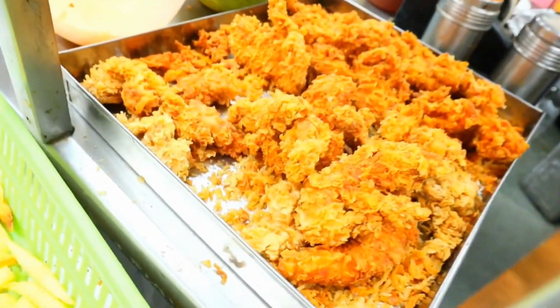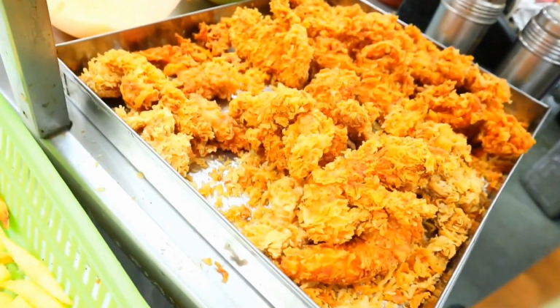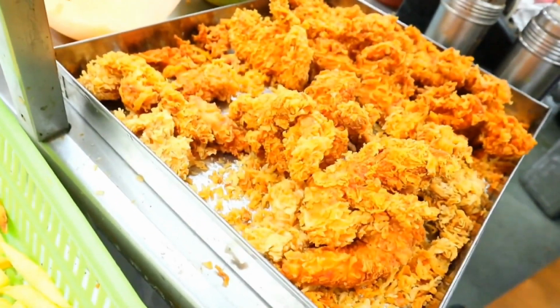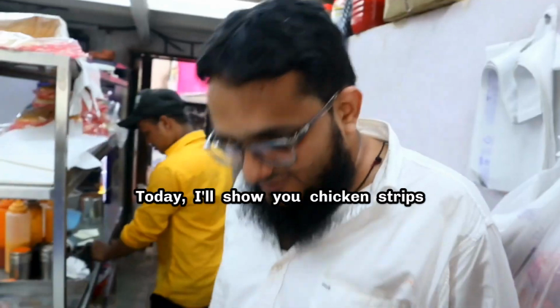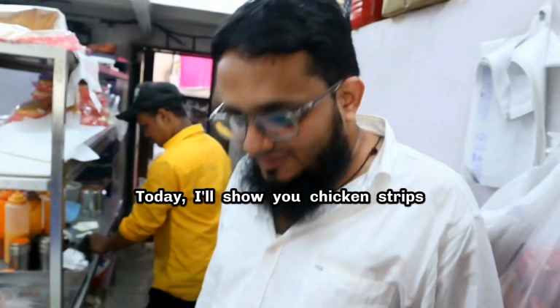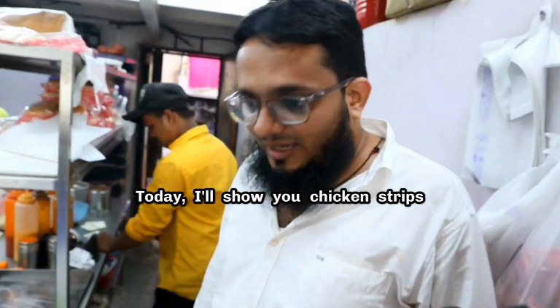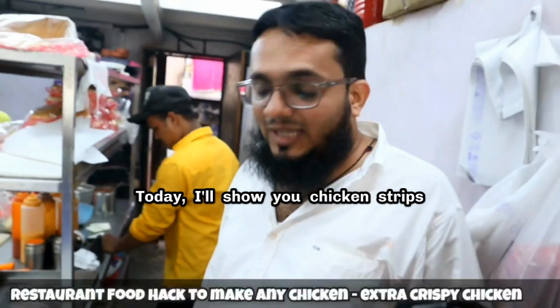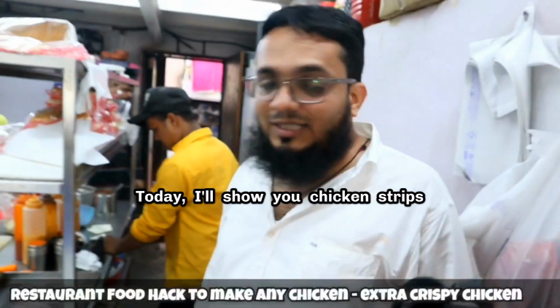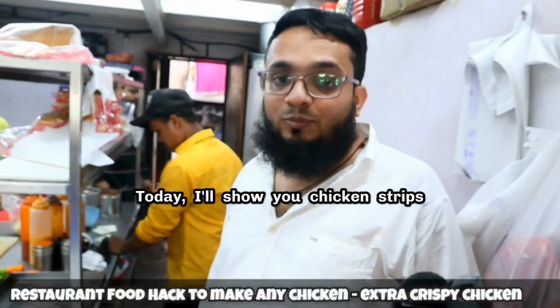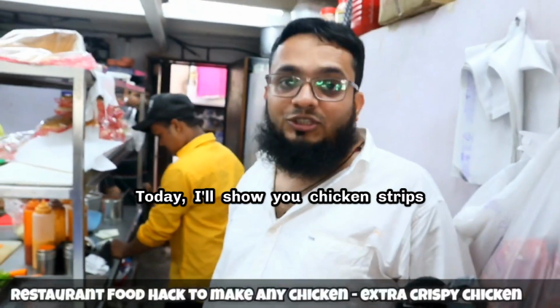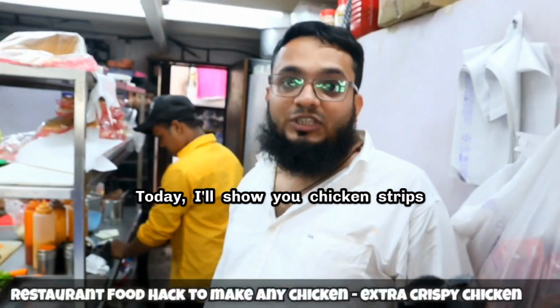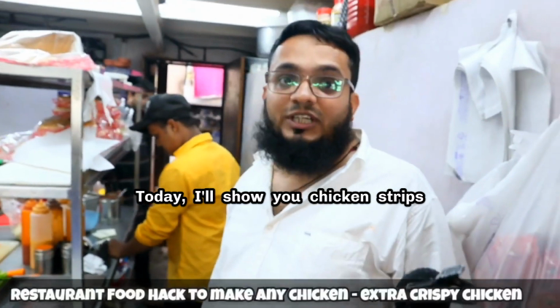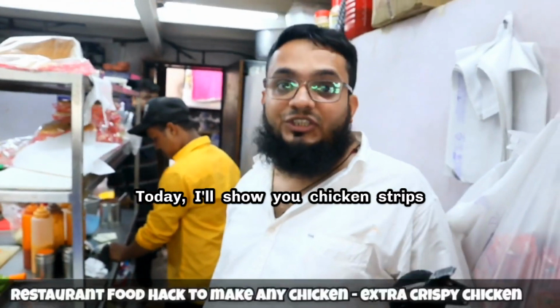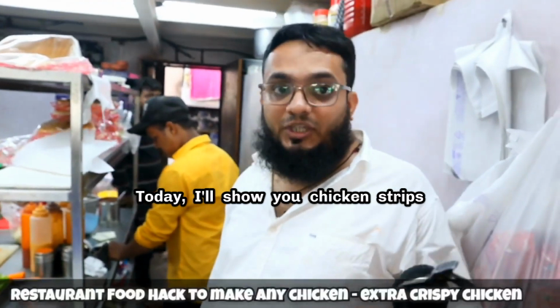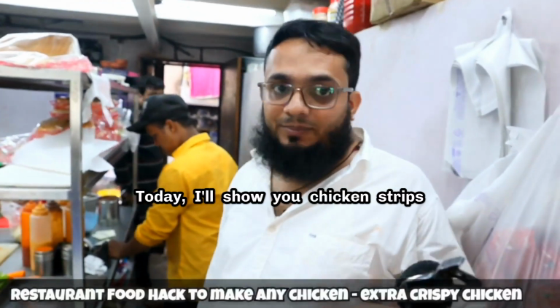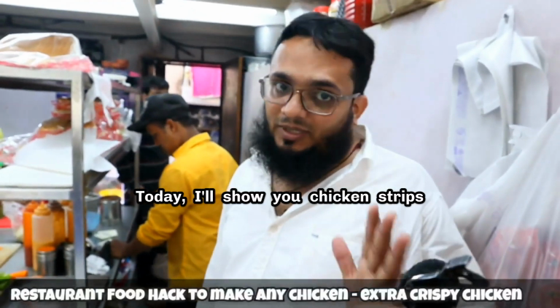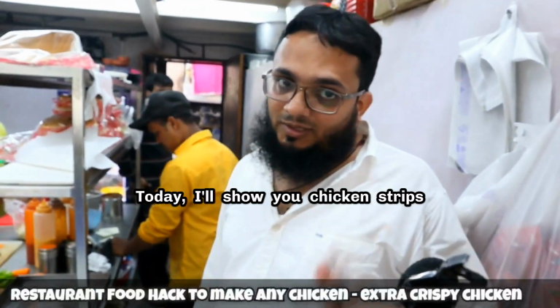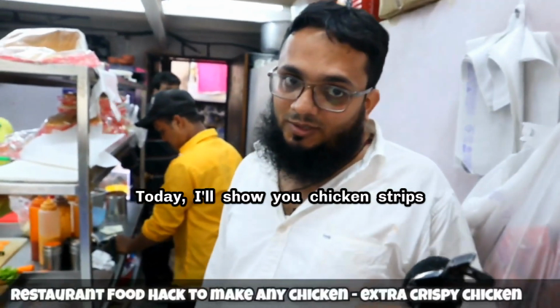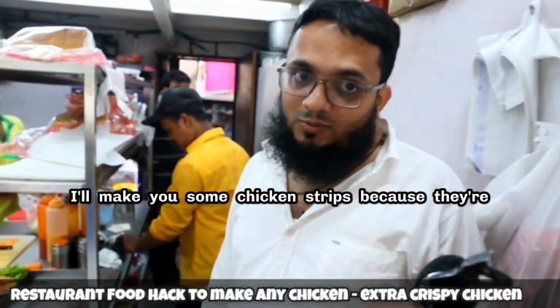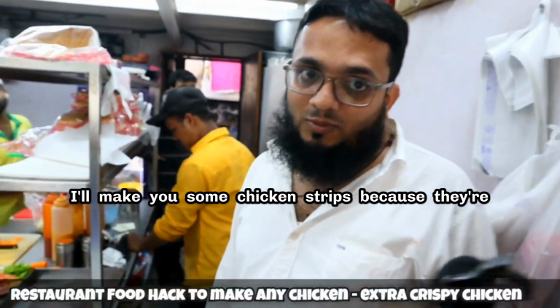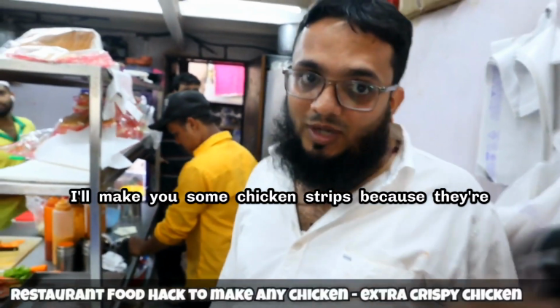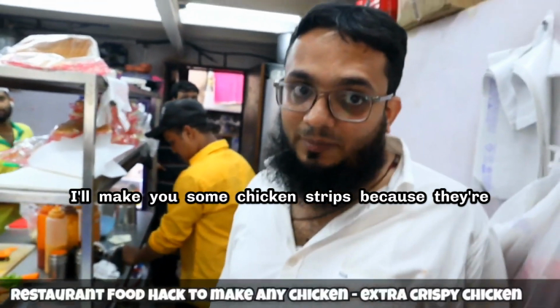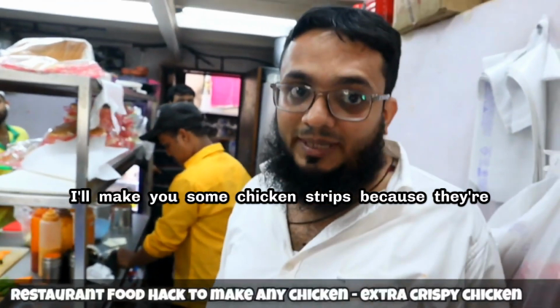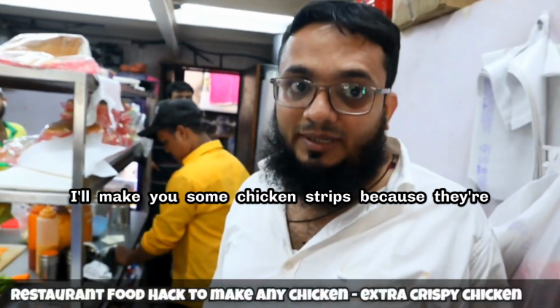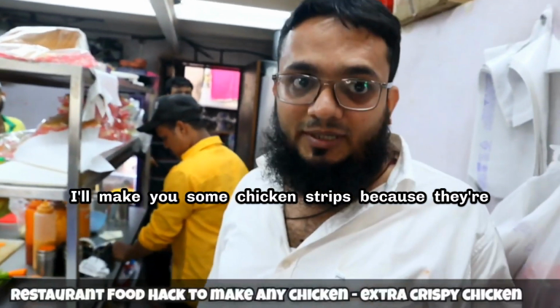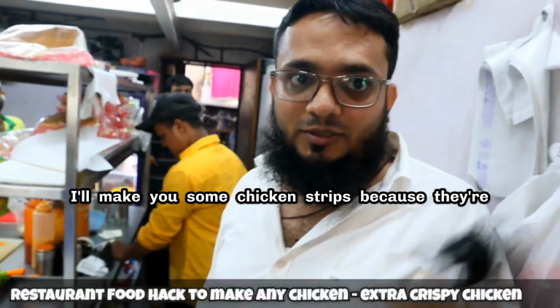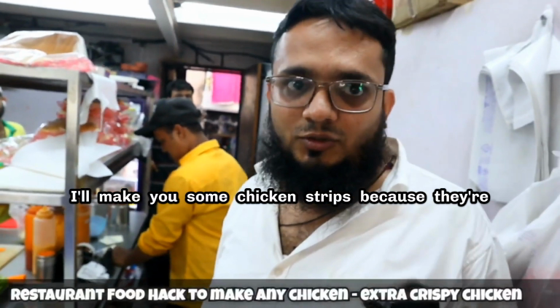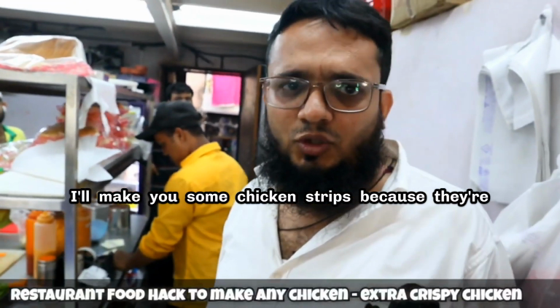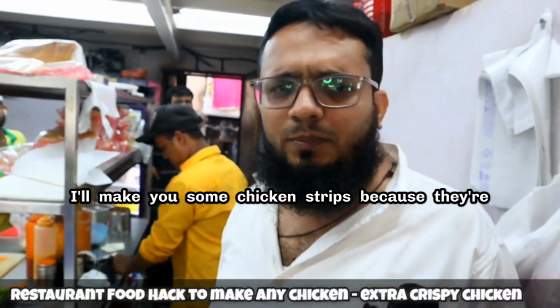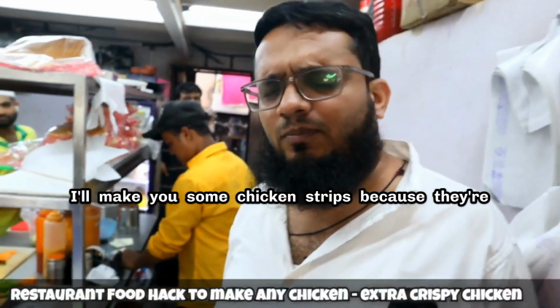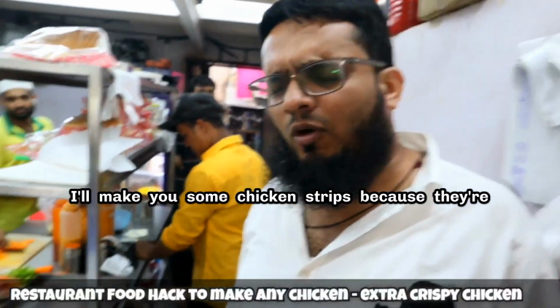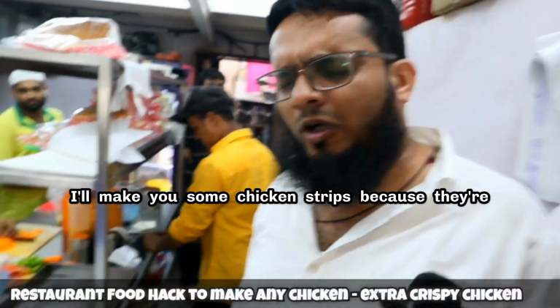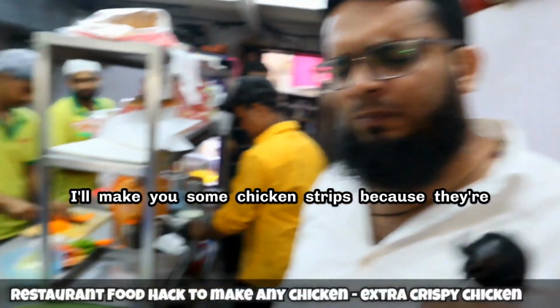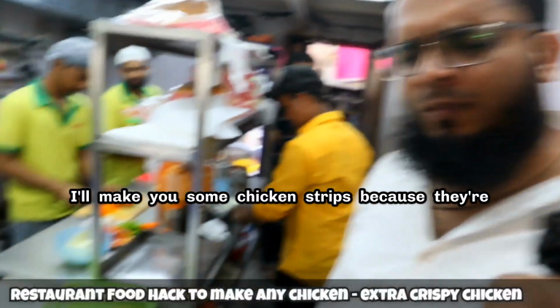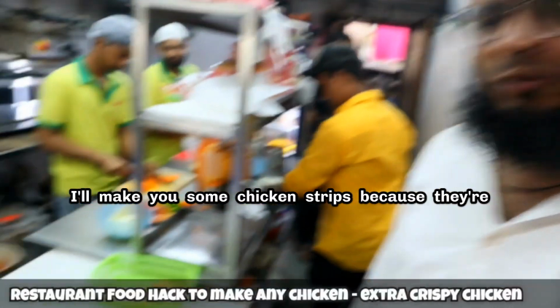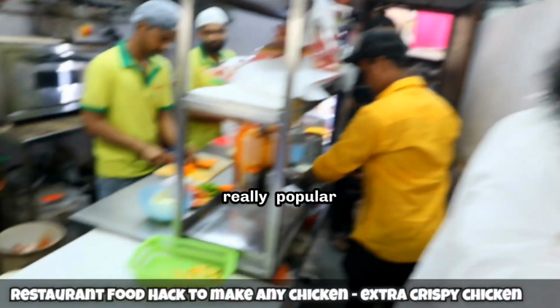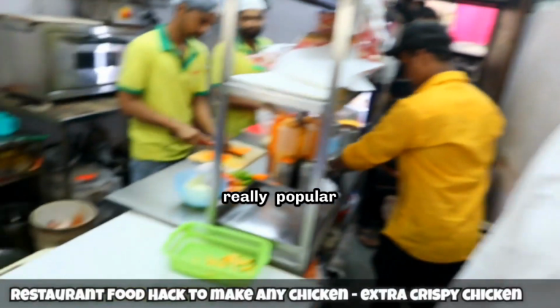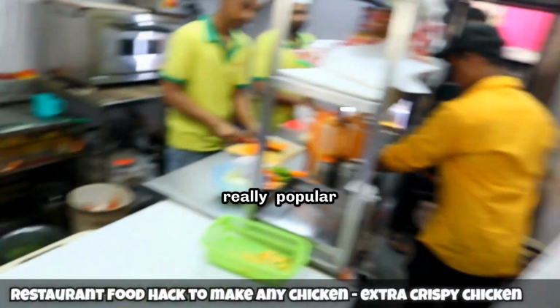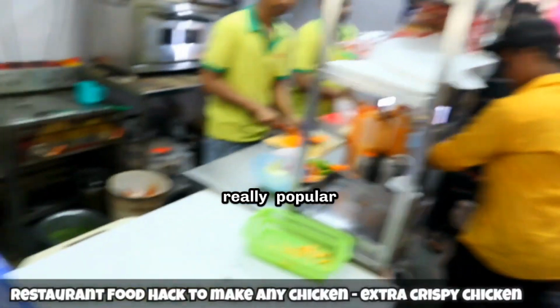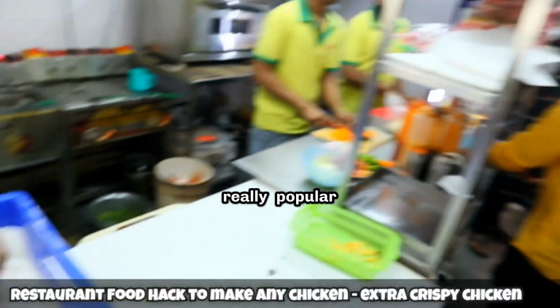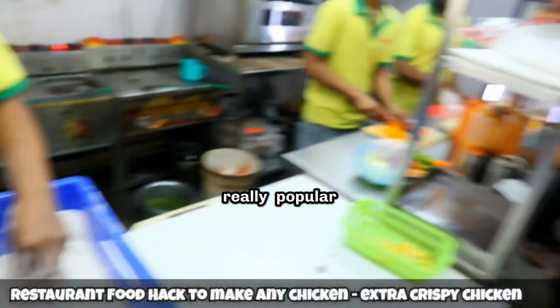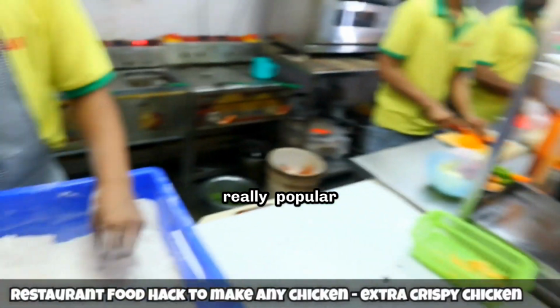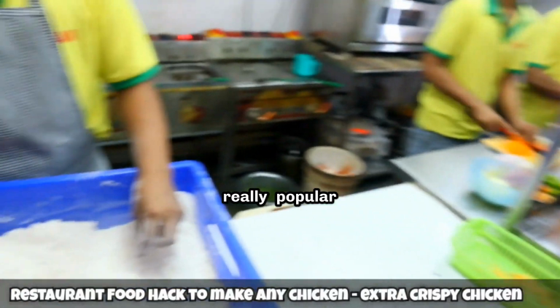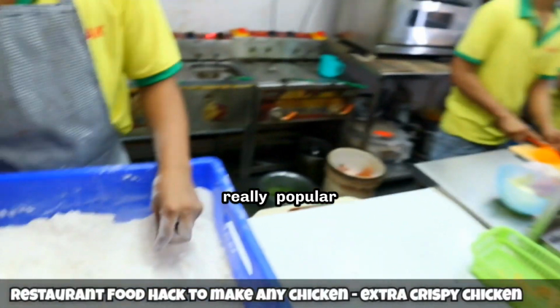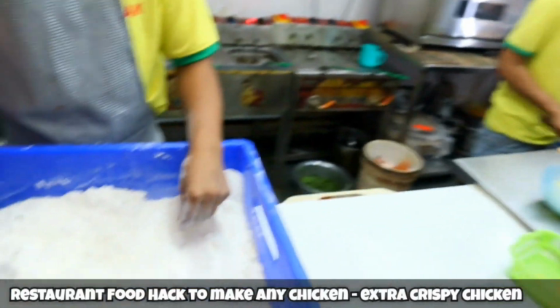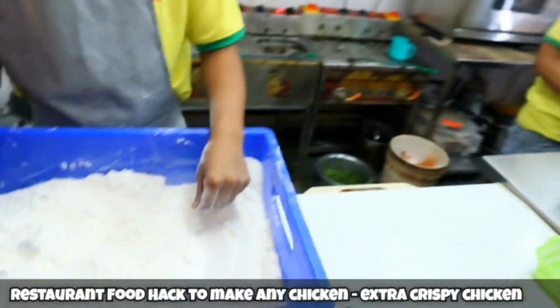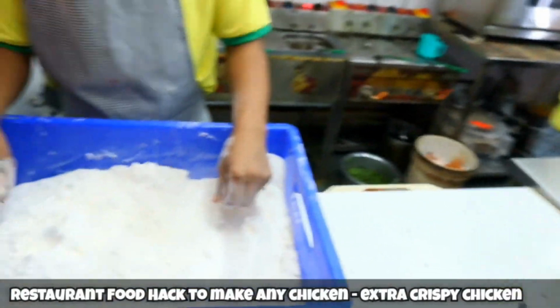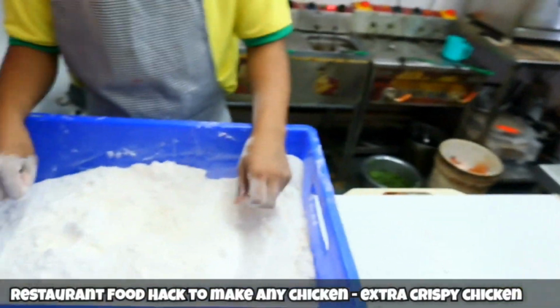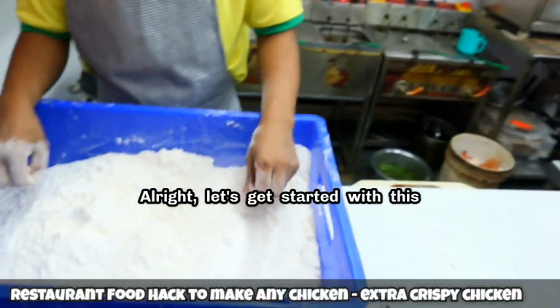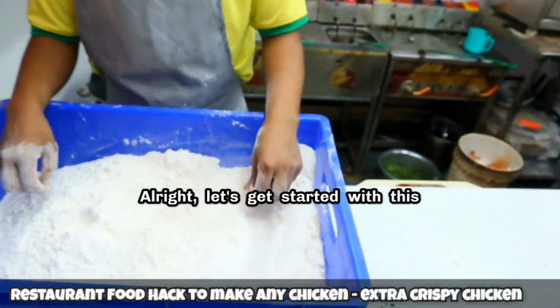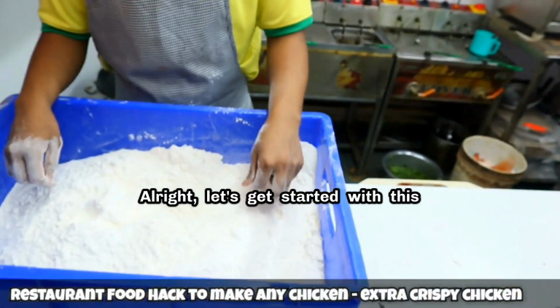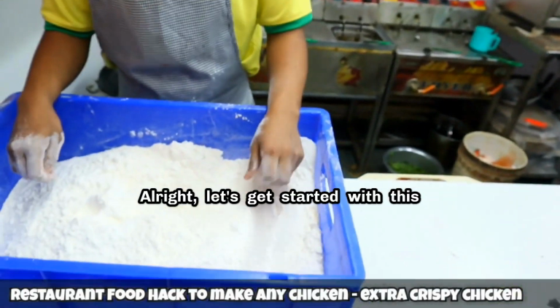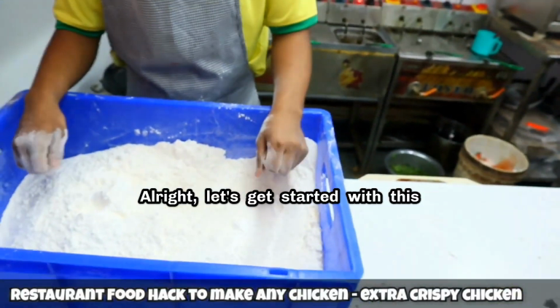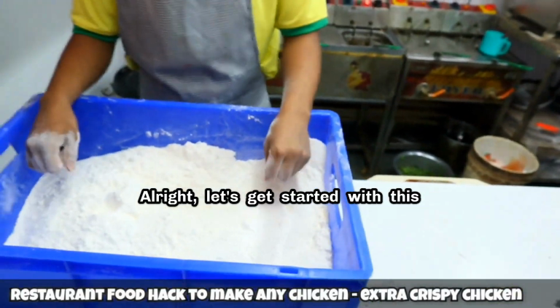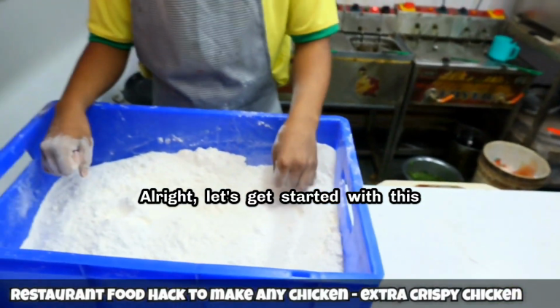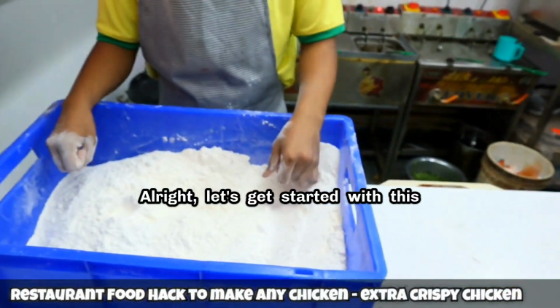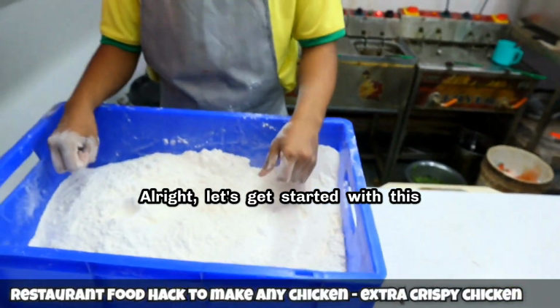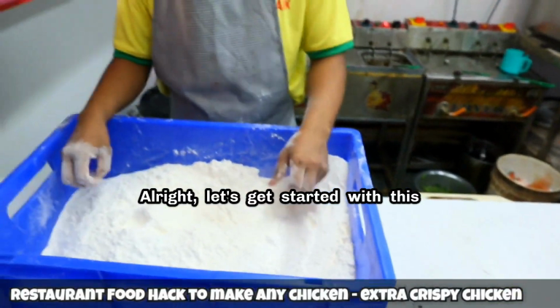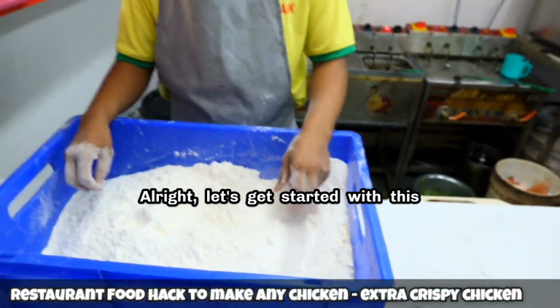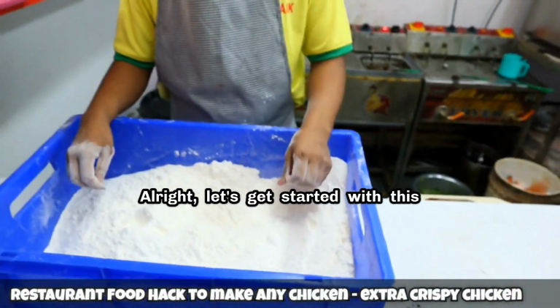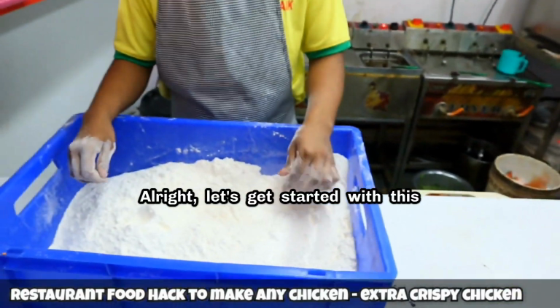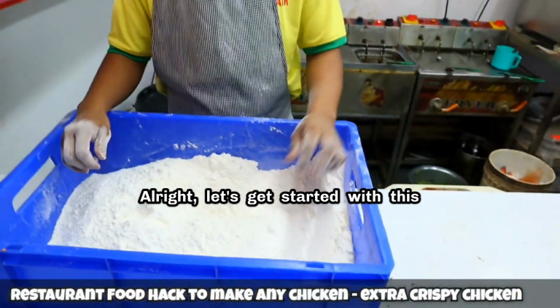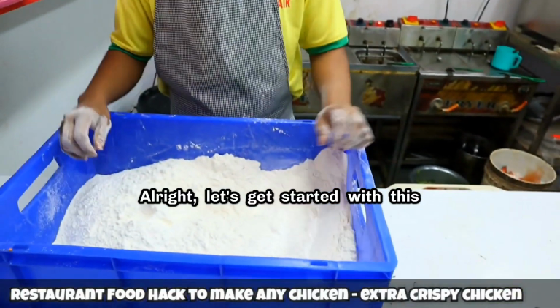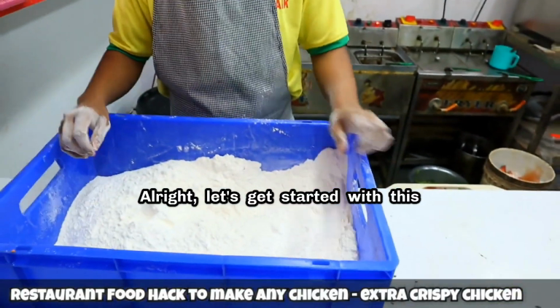Today I'll show you chicken strips. I'll make you some chicken strips because they're really popular. All right, let's get started with this.